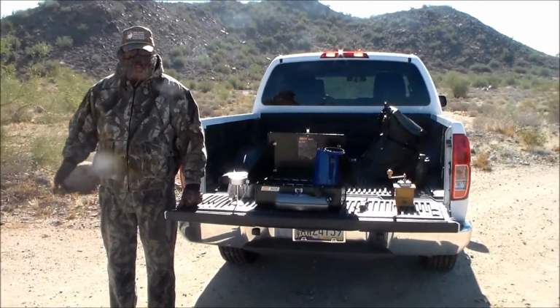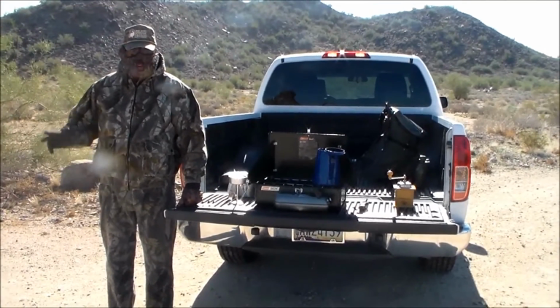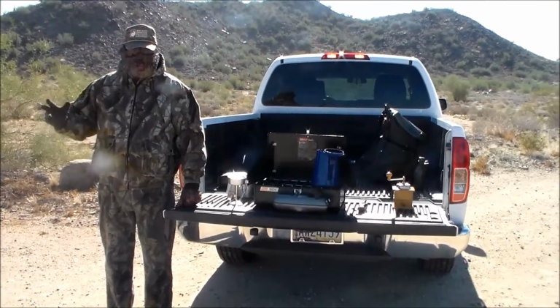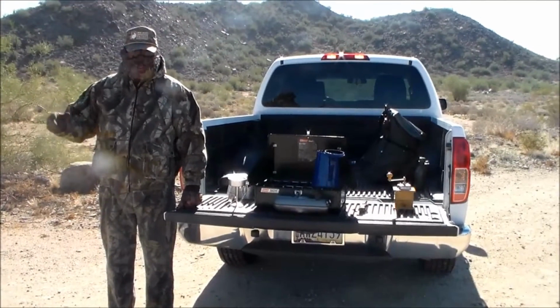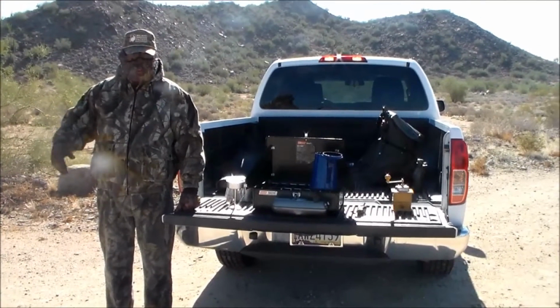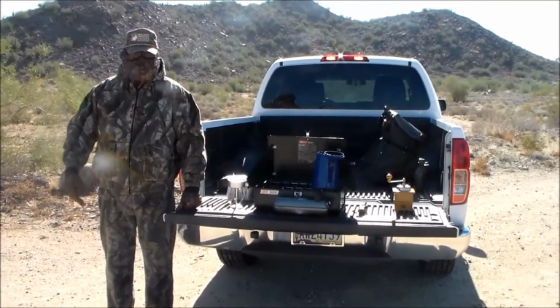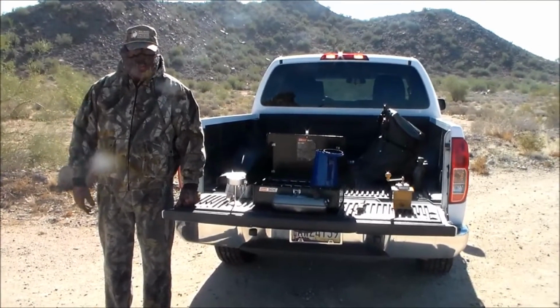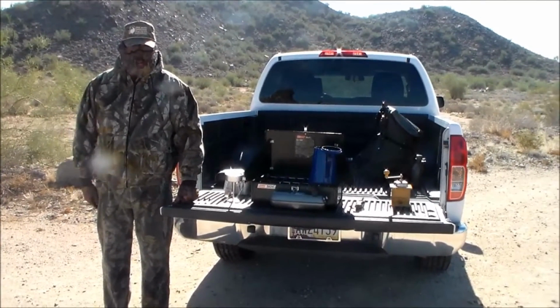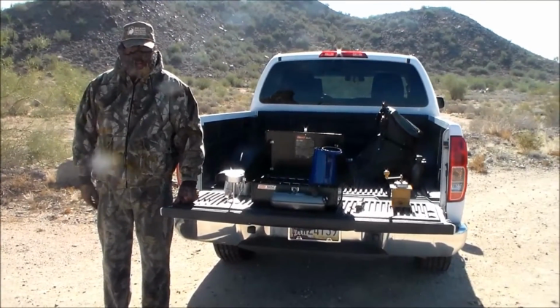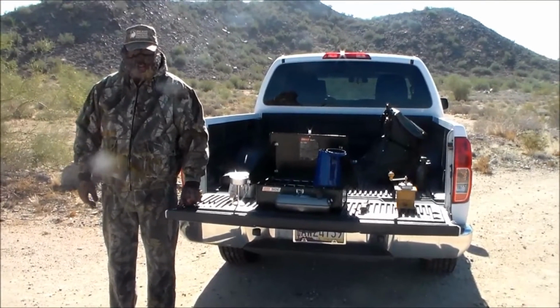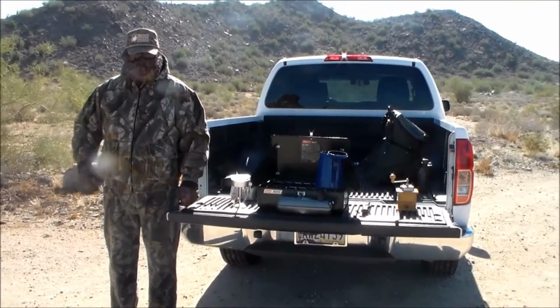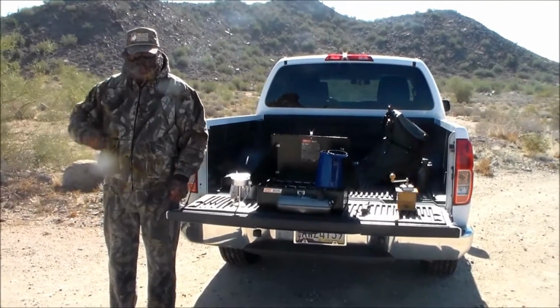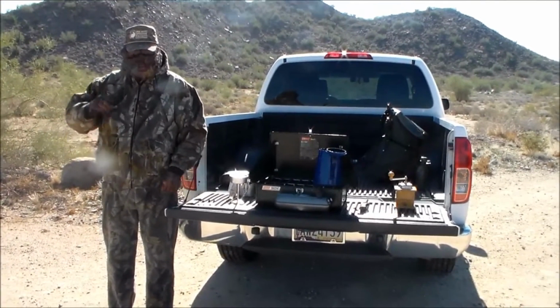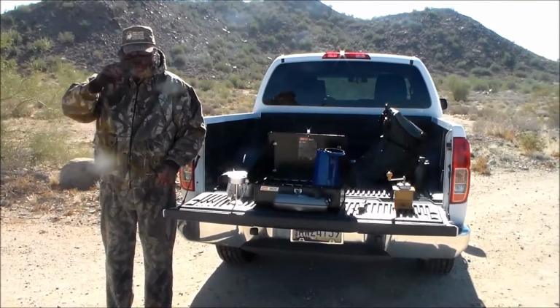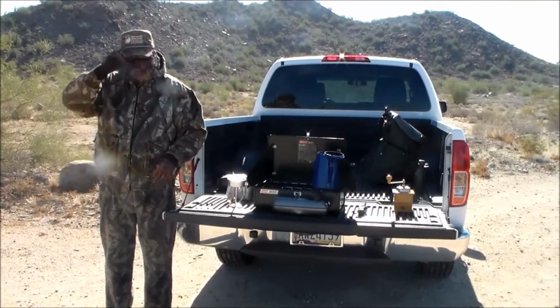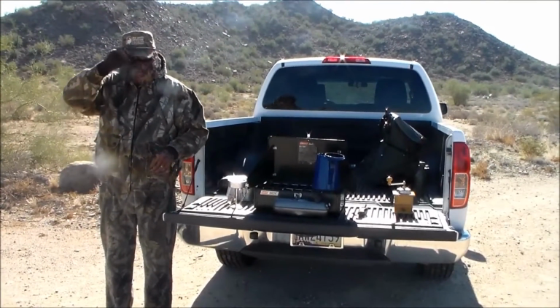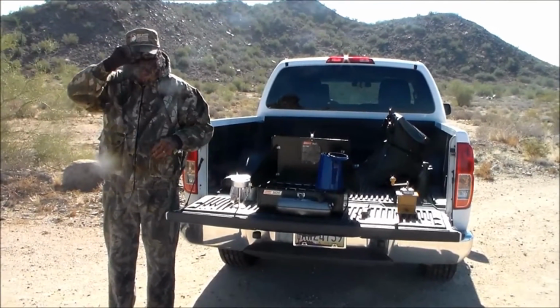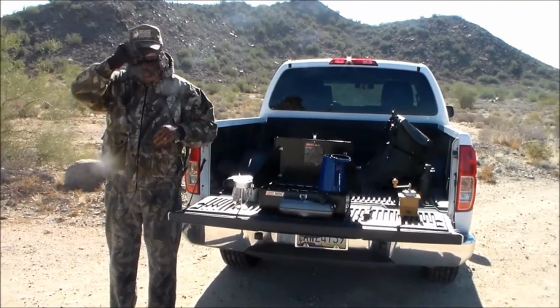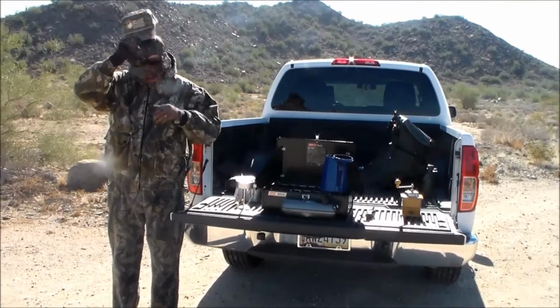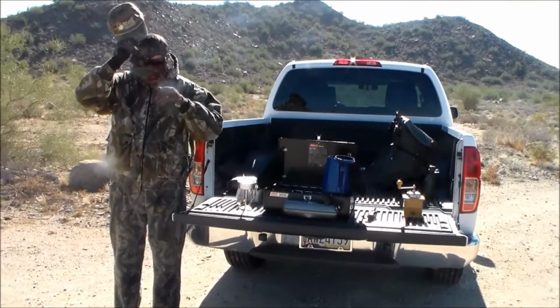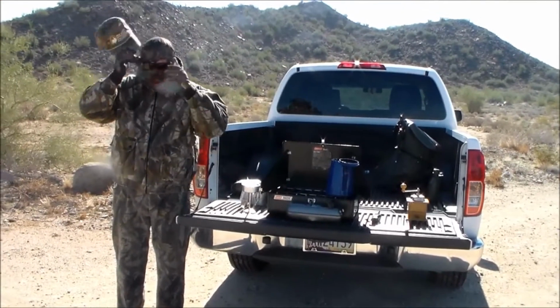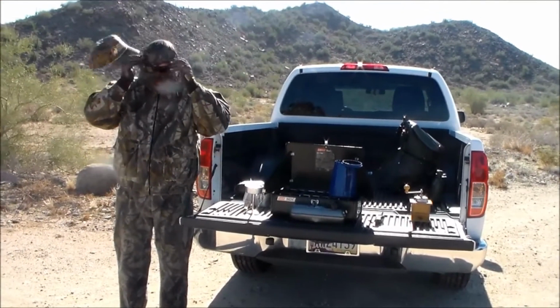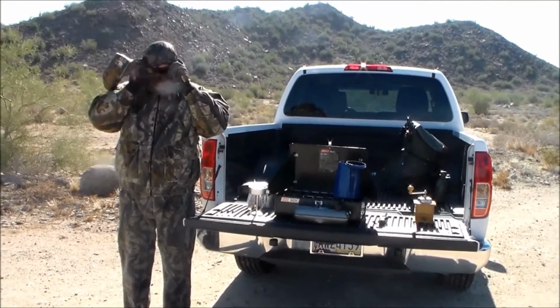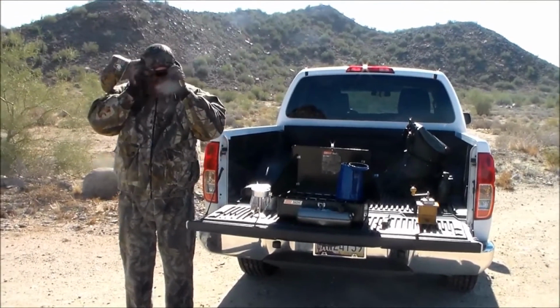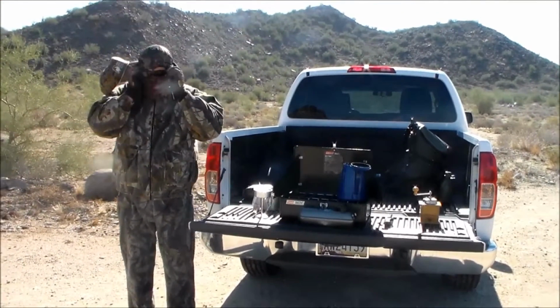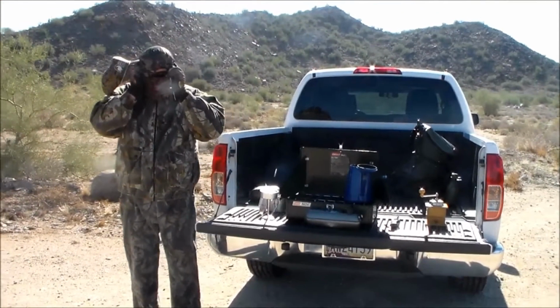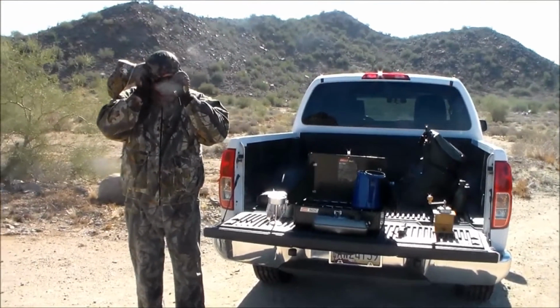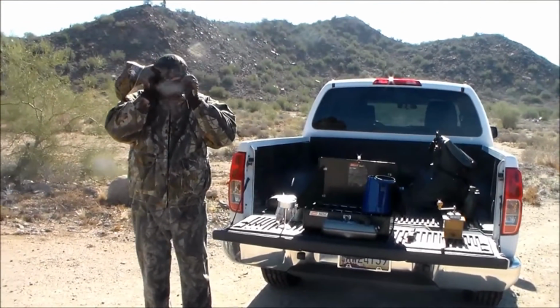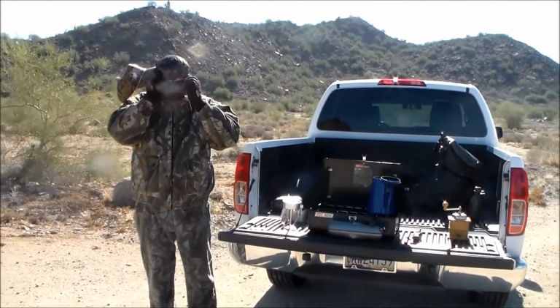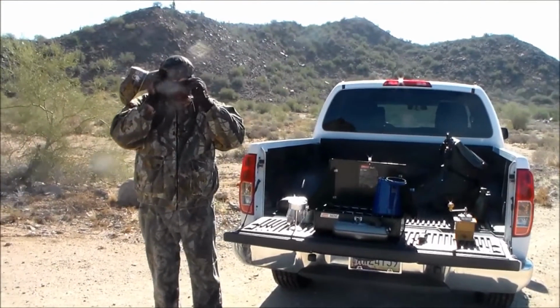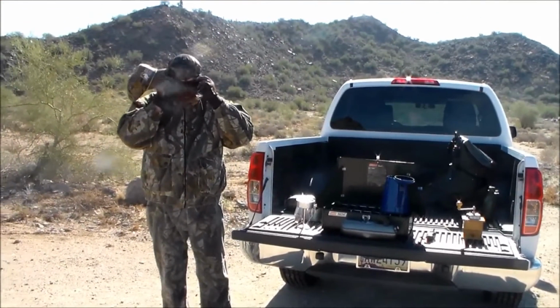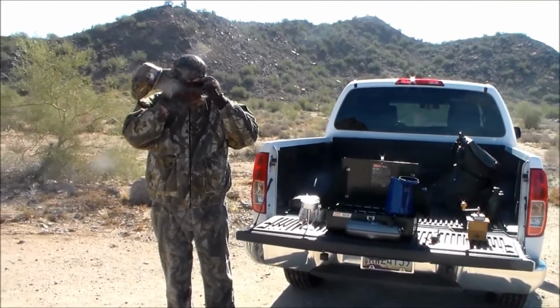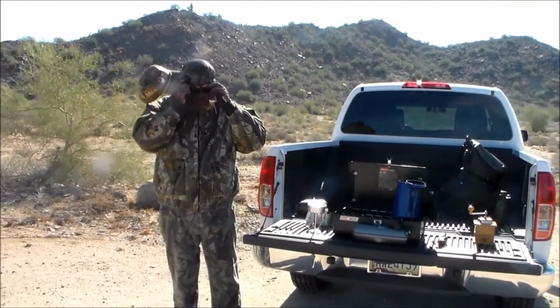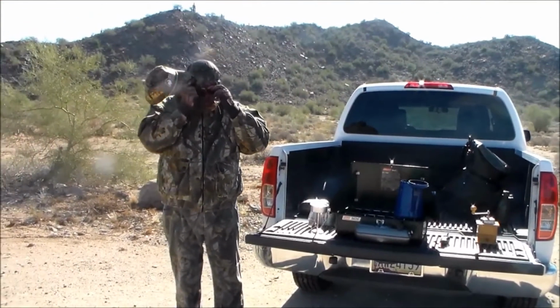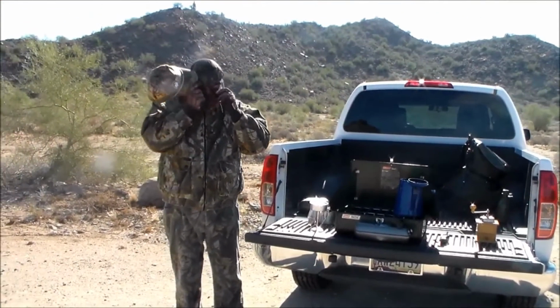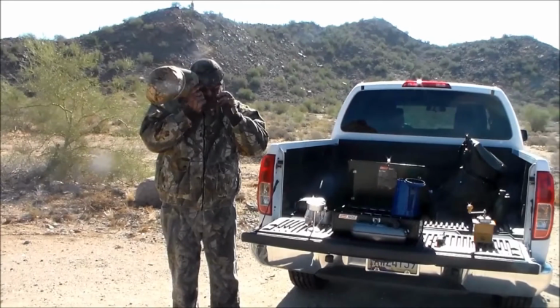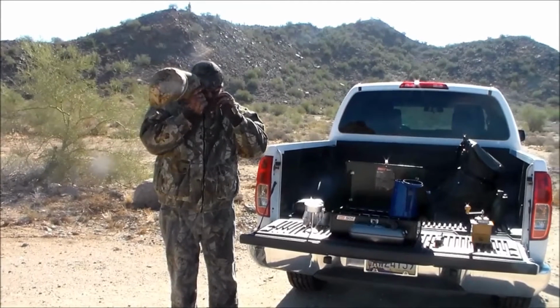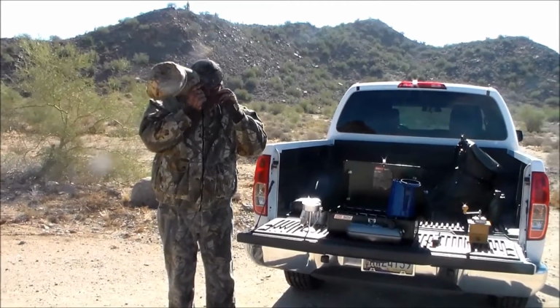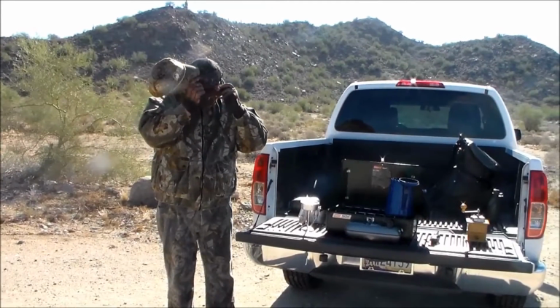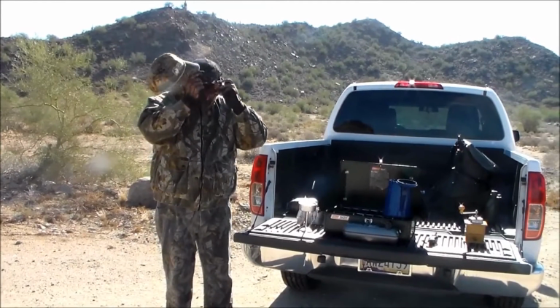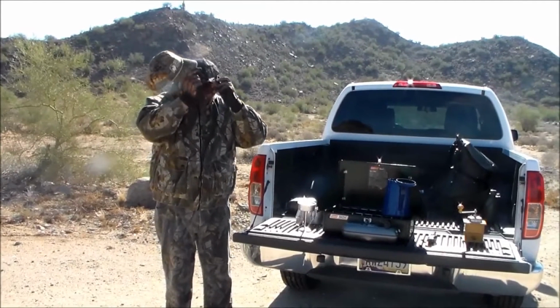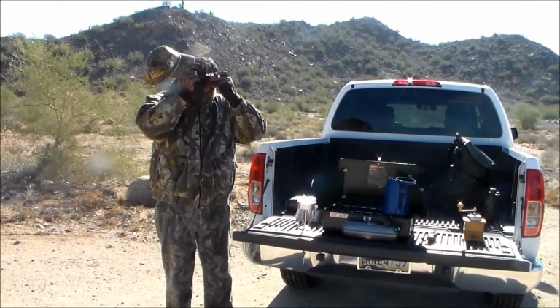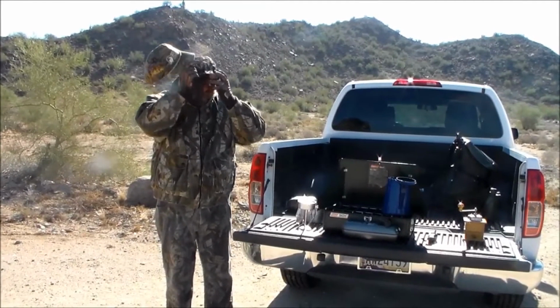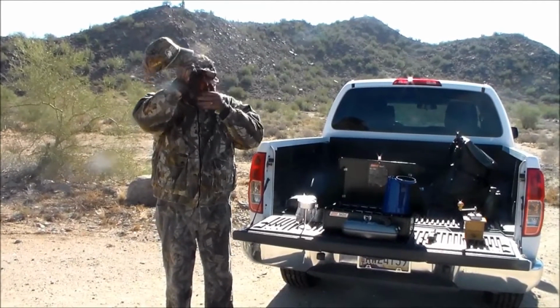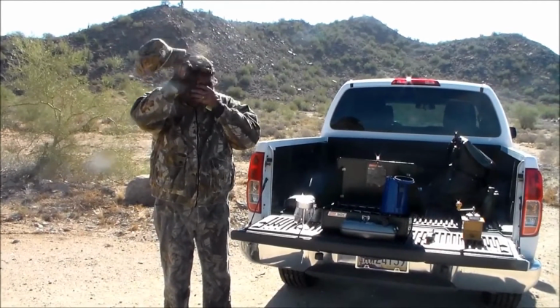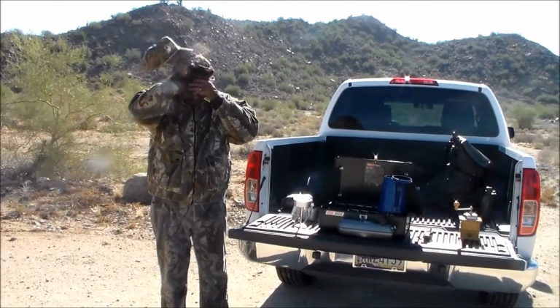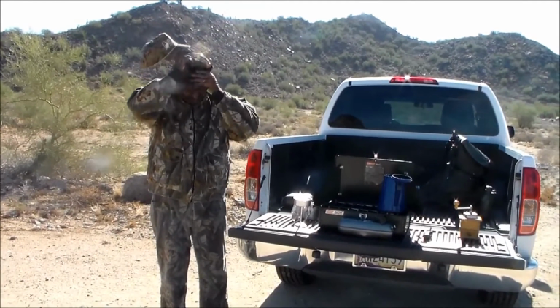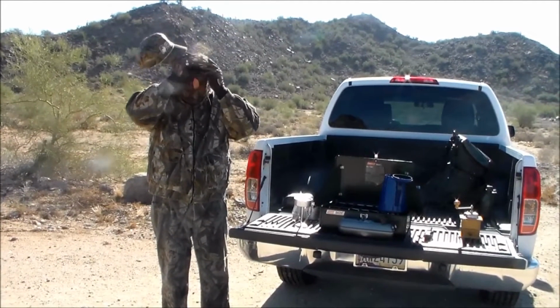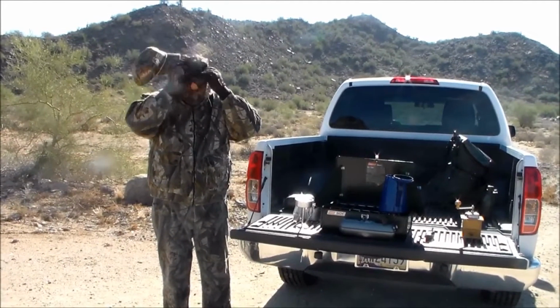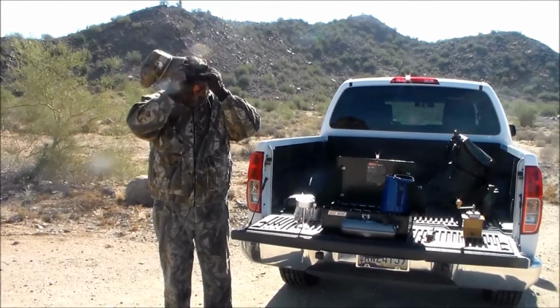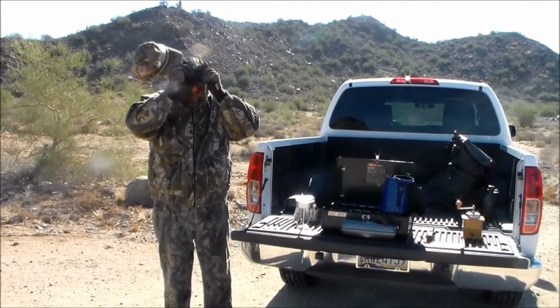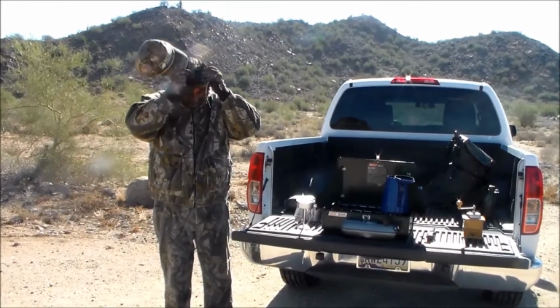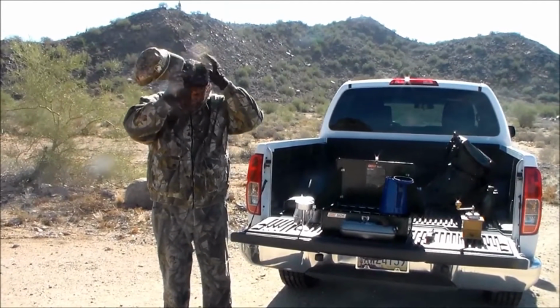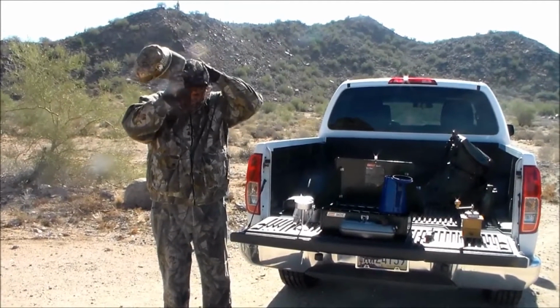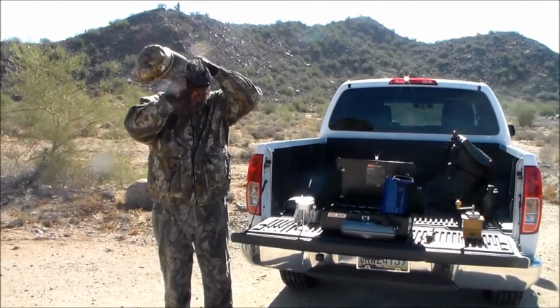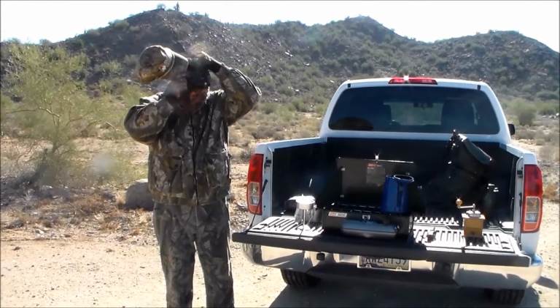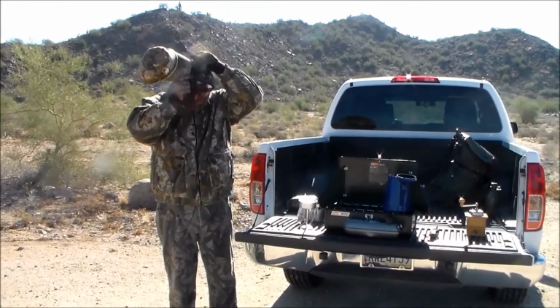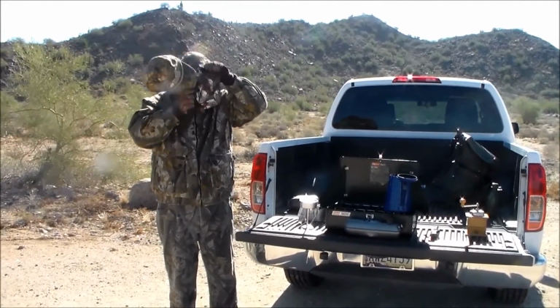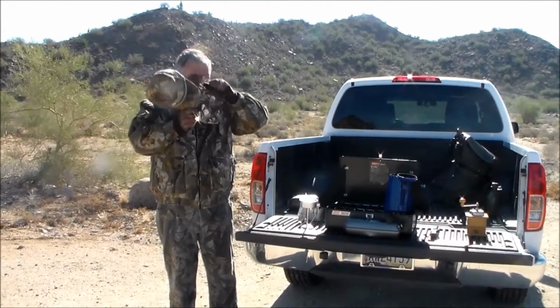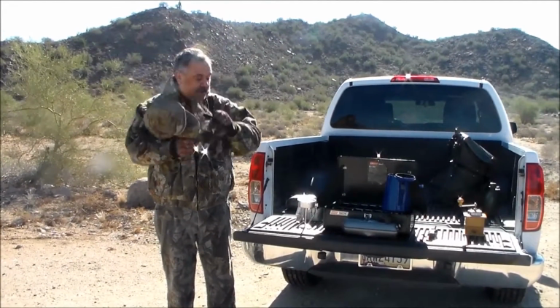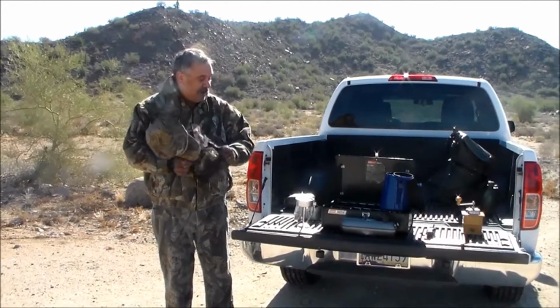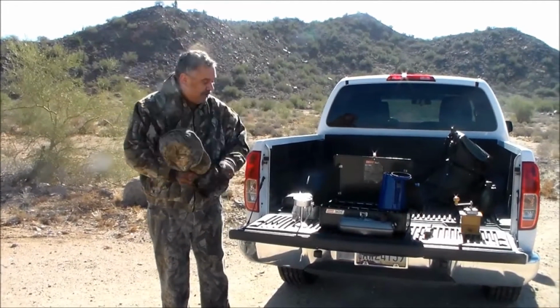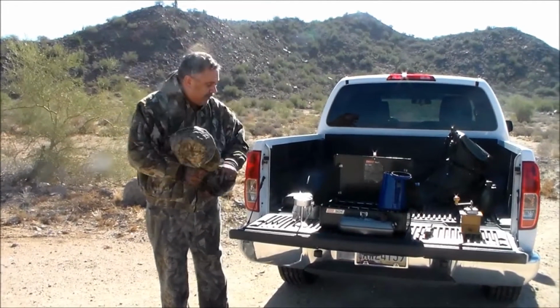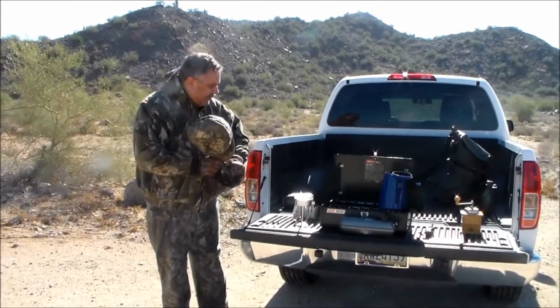Hey, Bill here with Jacody Outdoor Recreation. I thought I'd take you out here today and we'd make us a little bit of coffee, and that's what we're gonna do.